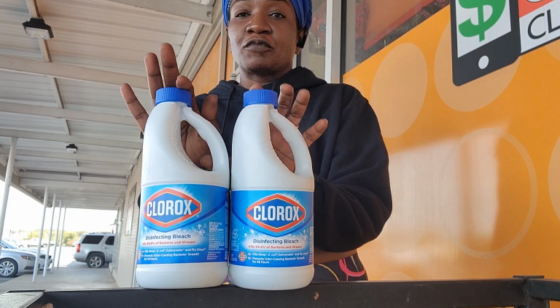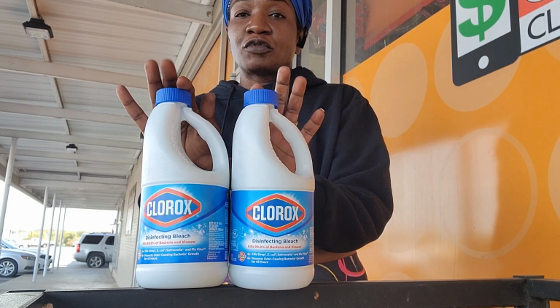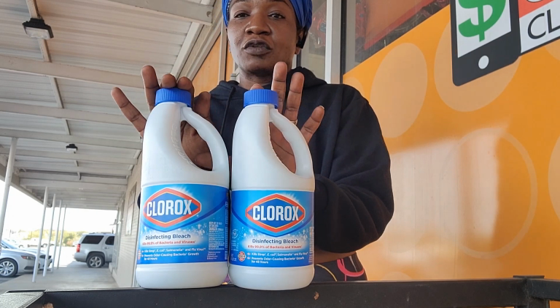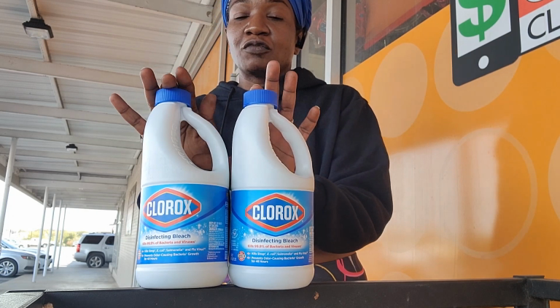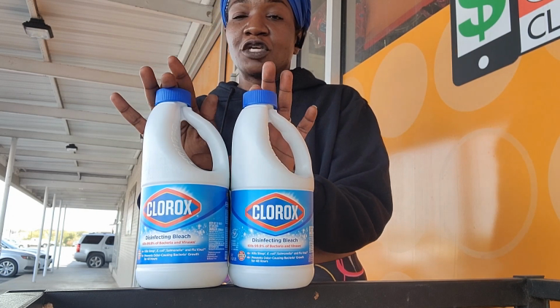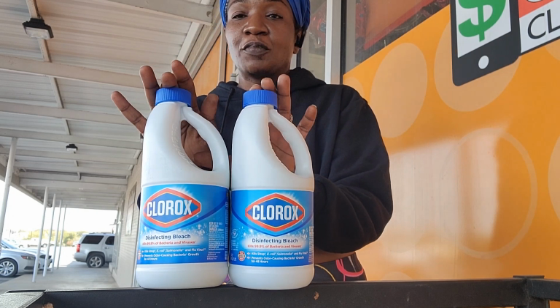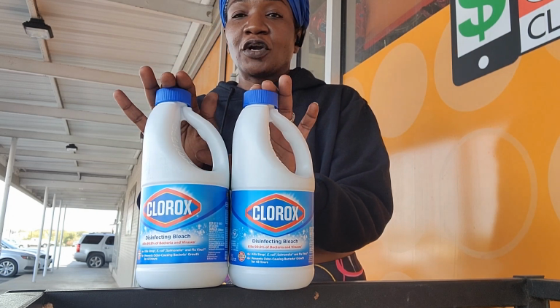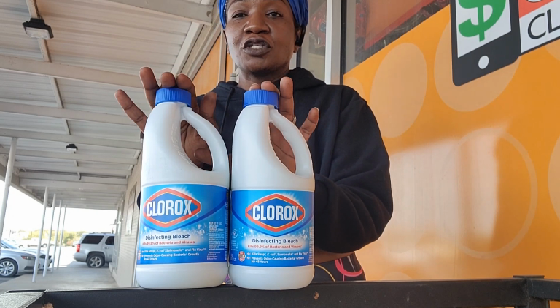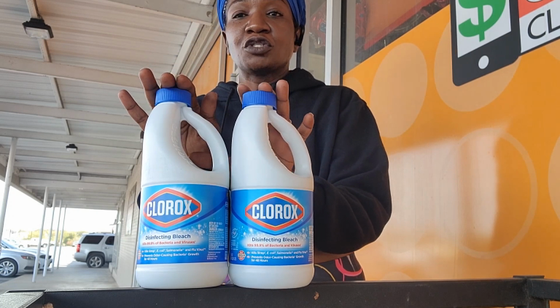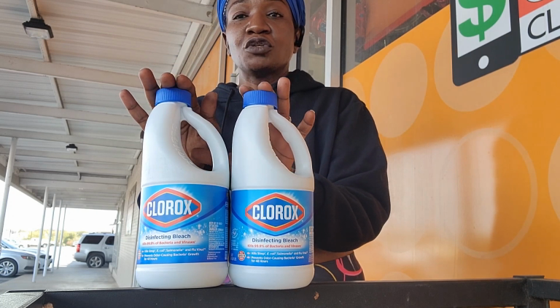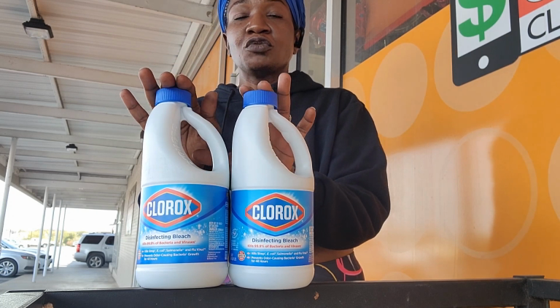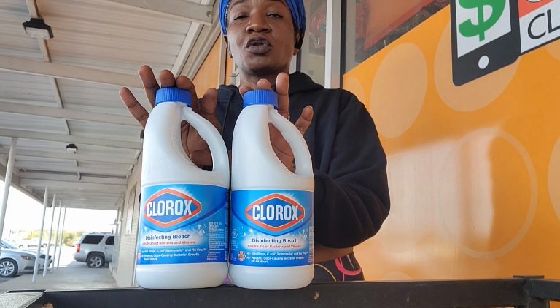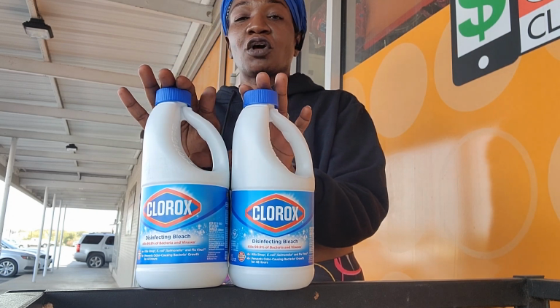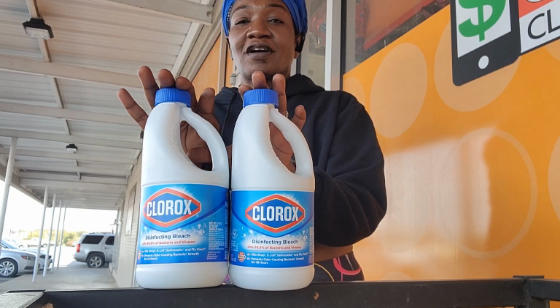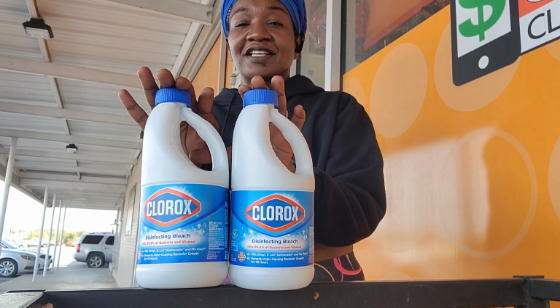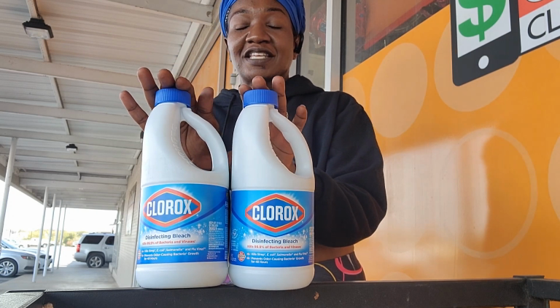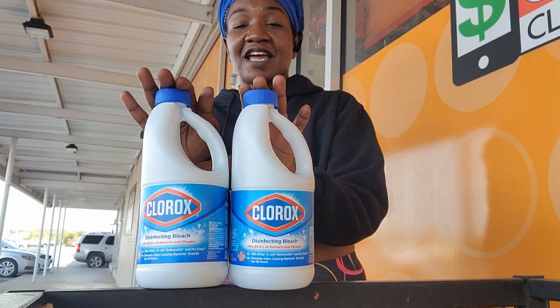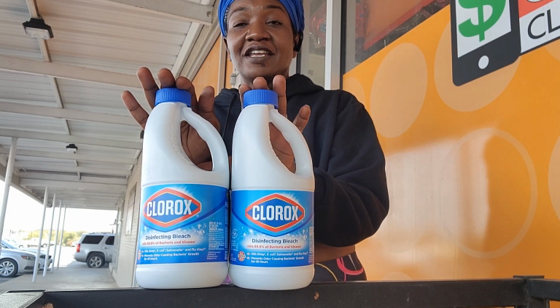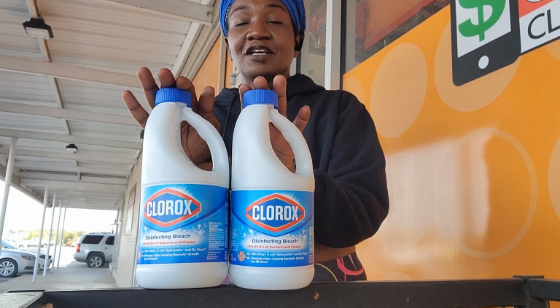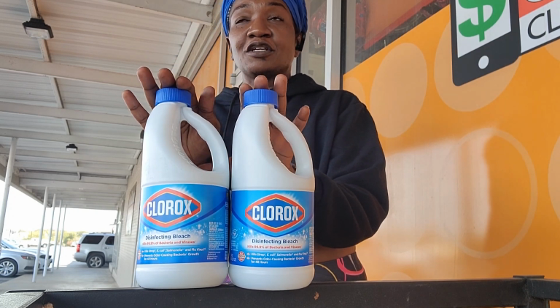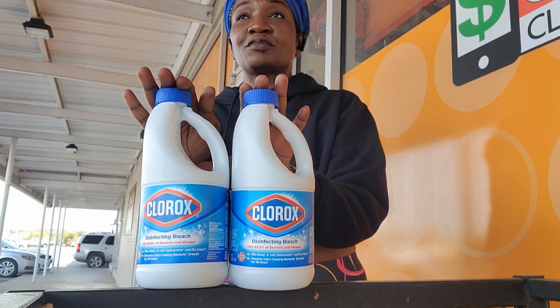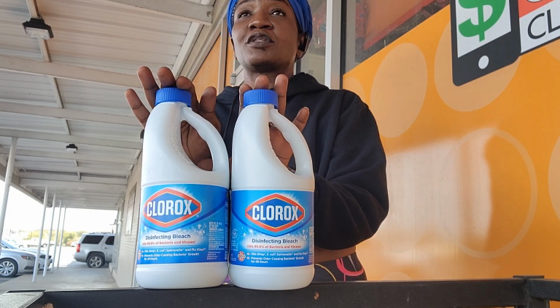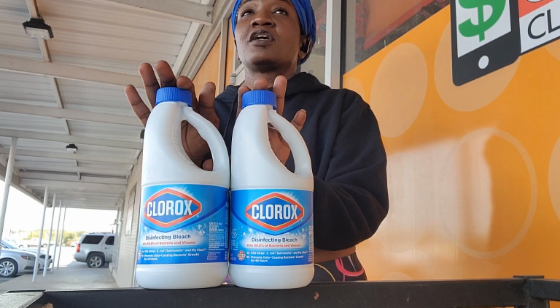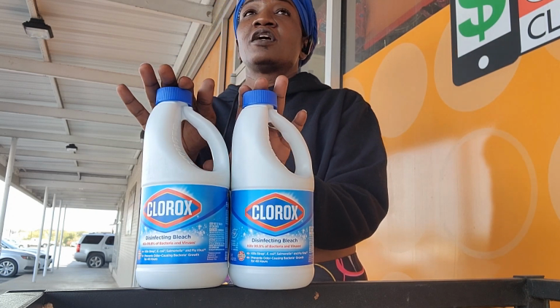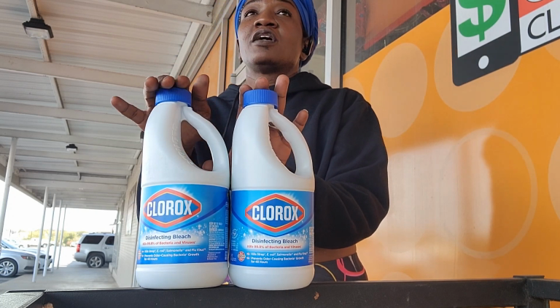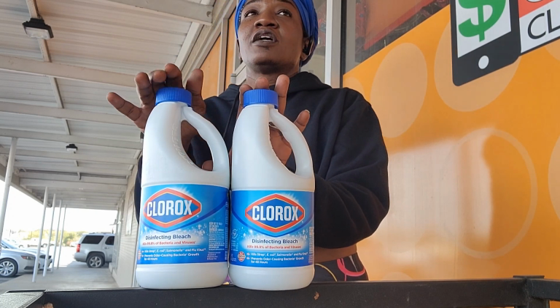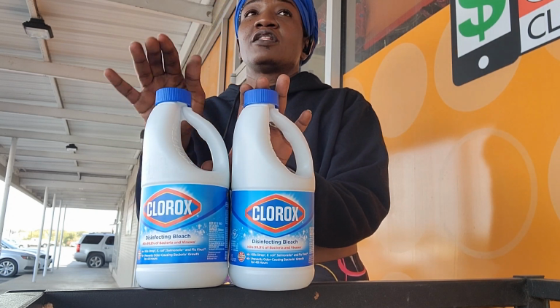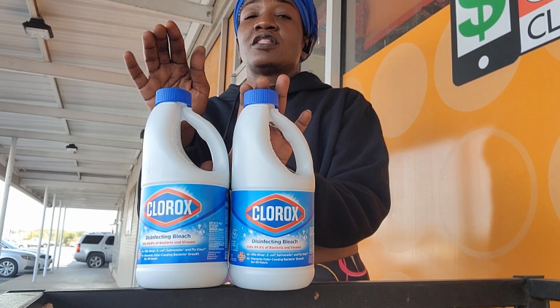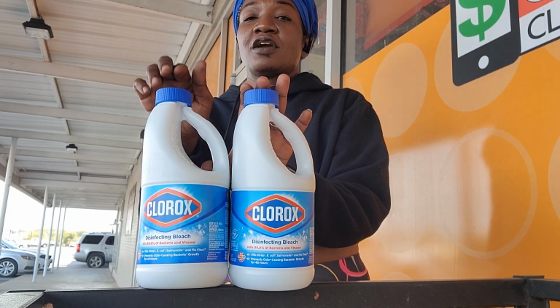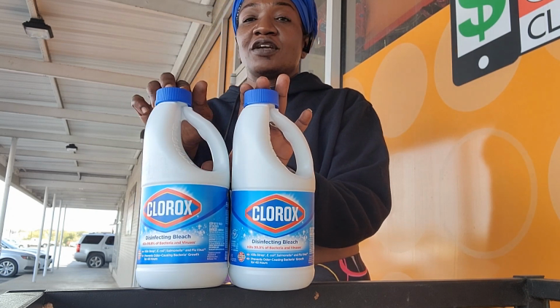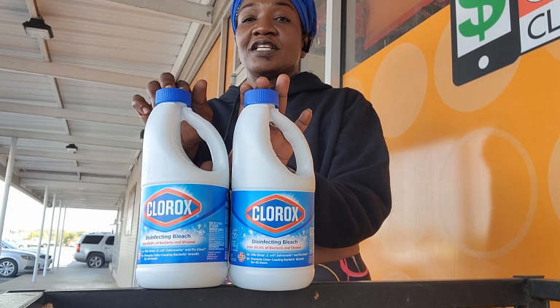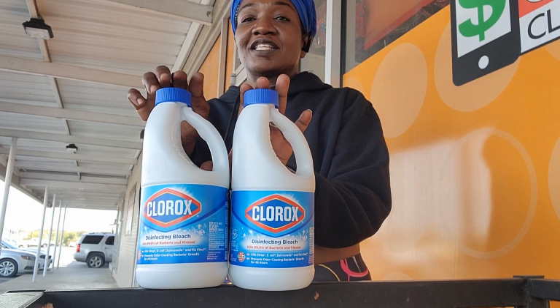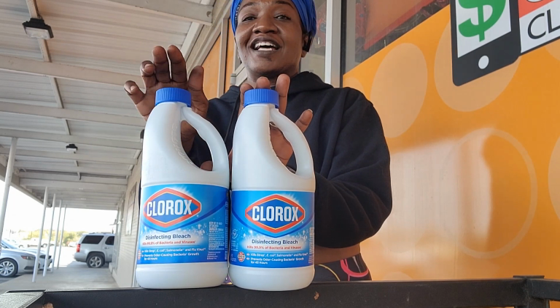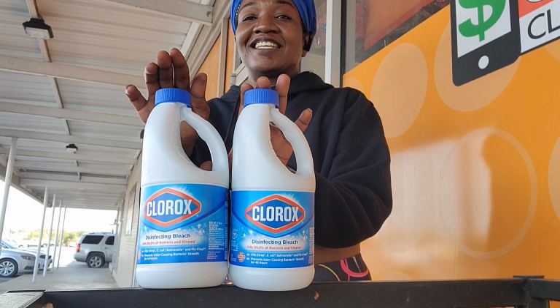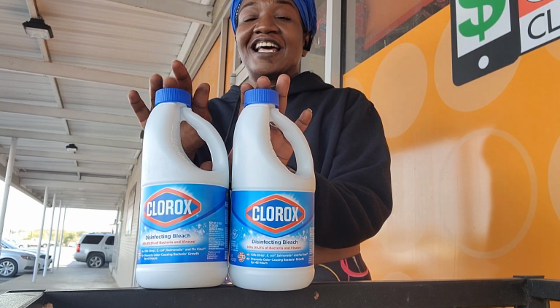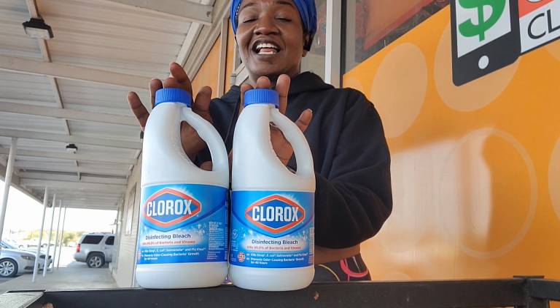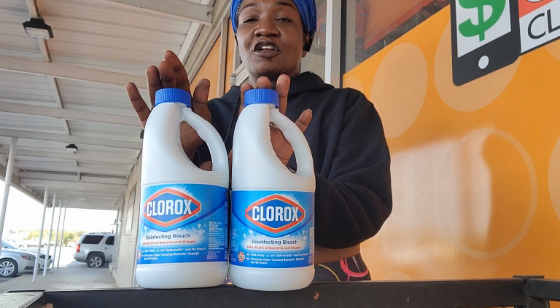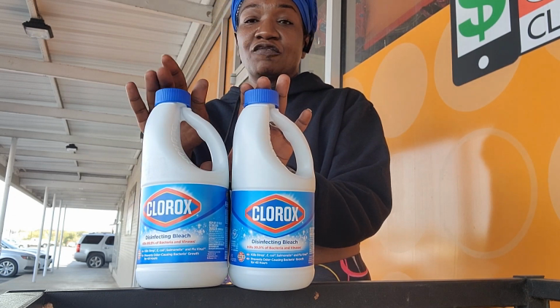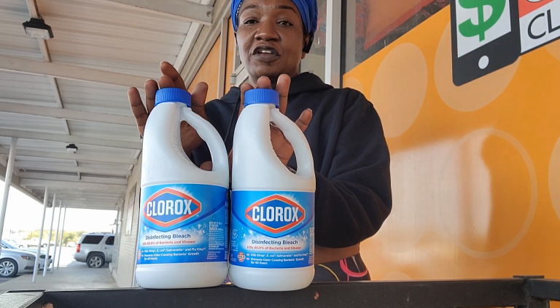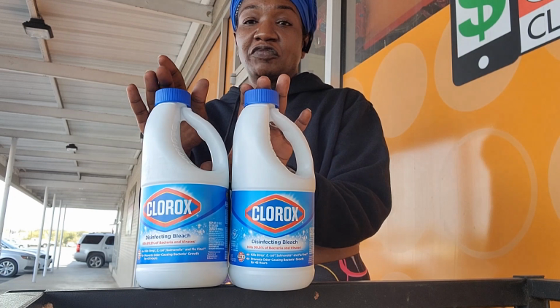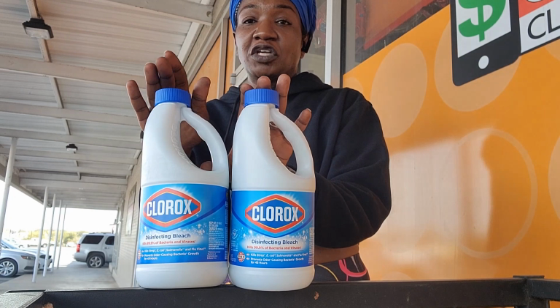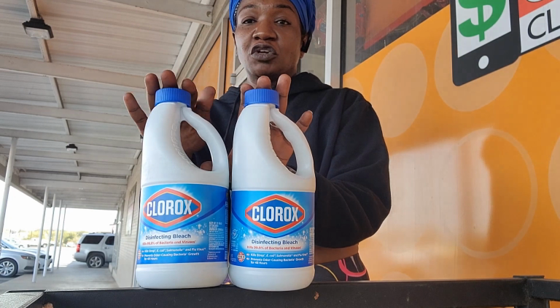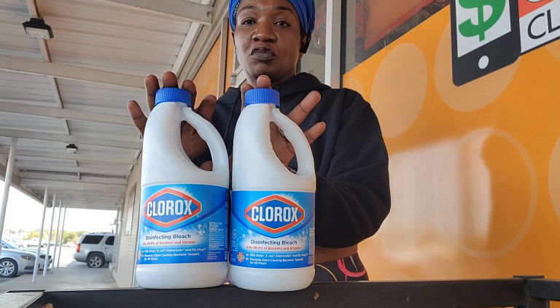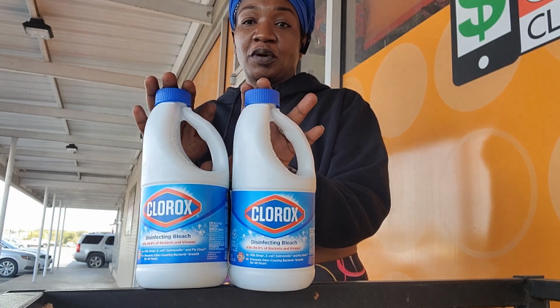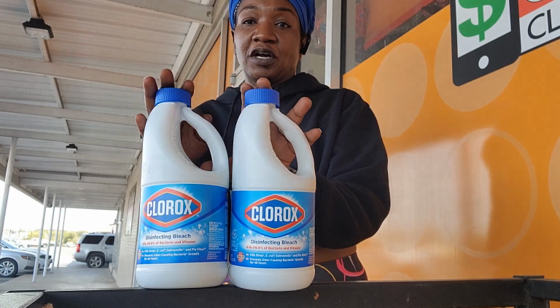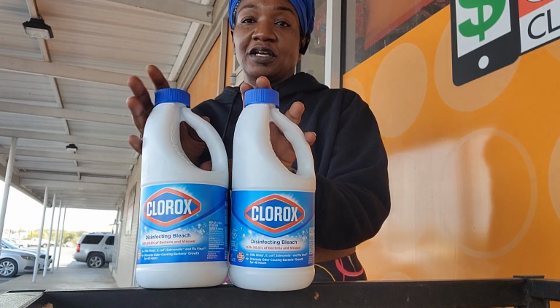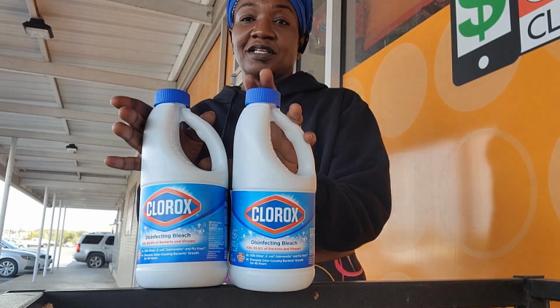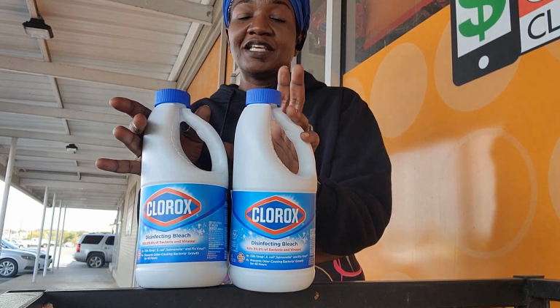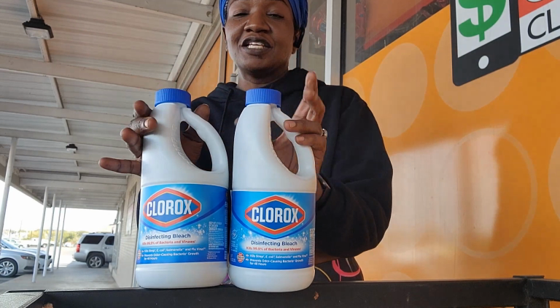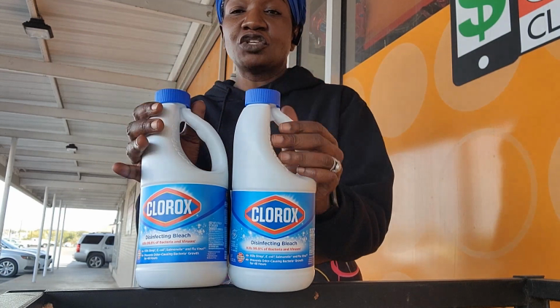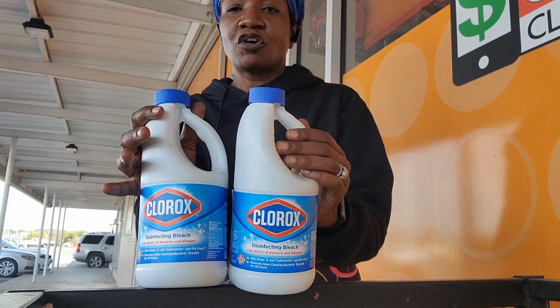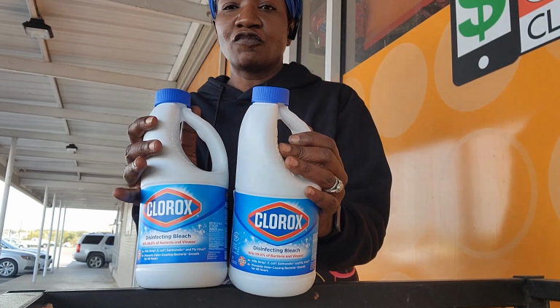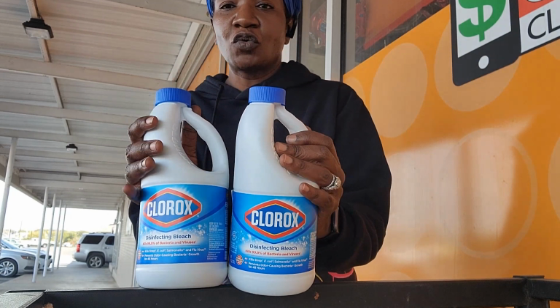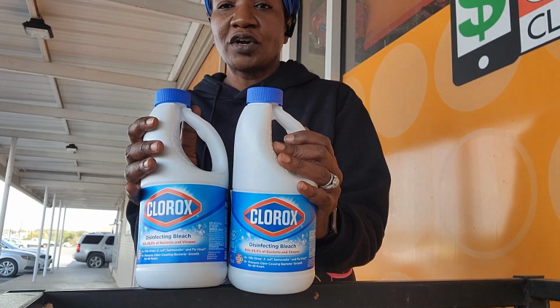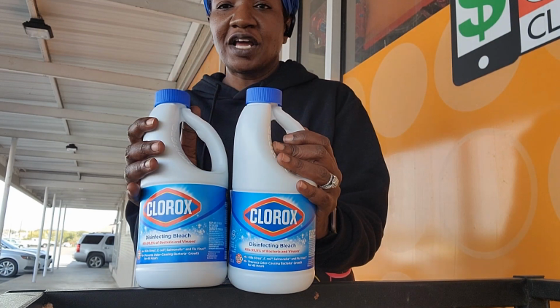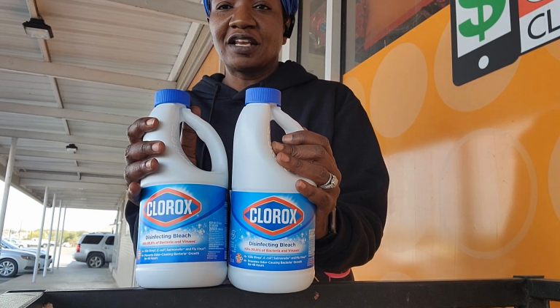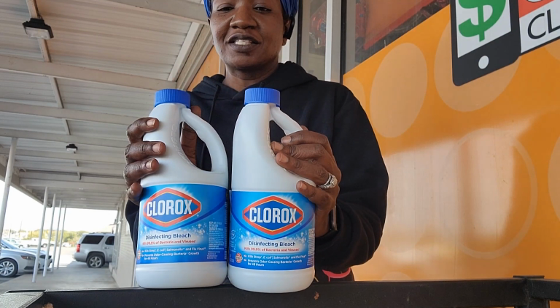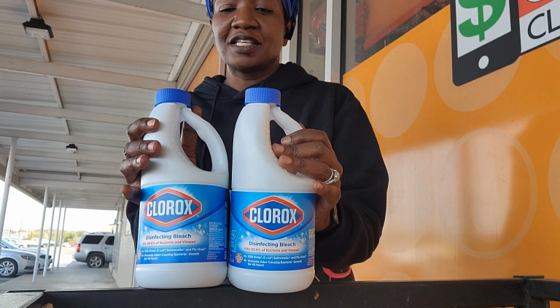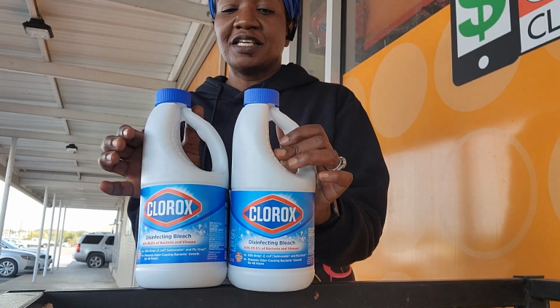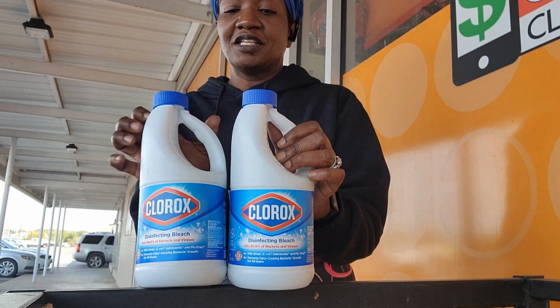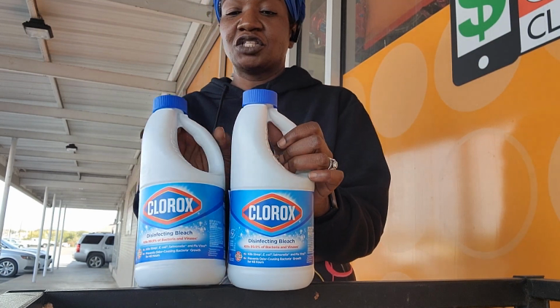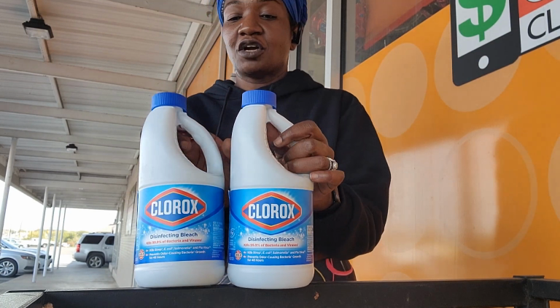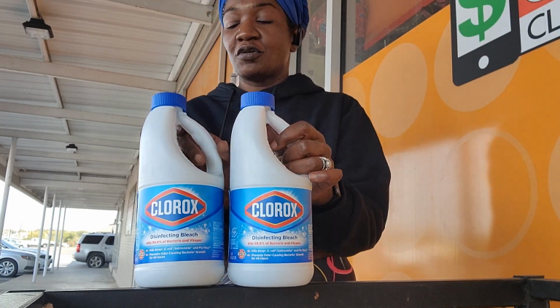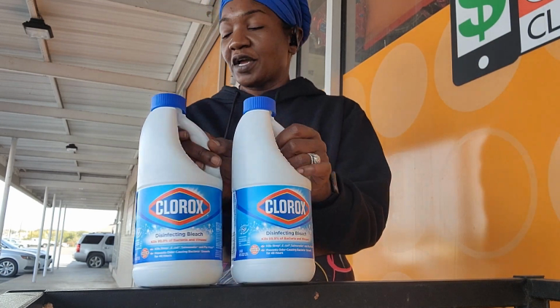When you purchase two Clorox items, there is a $1.50 coupon. These are $4 each.